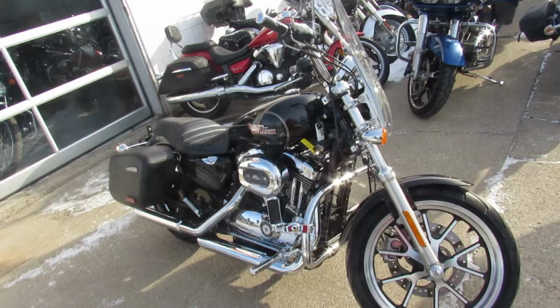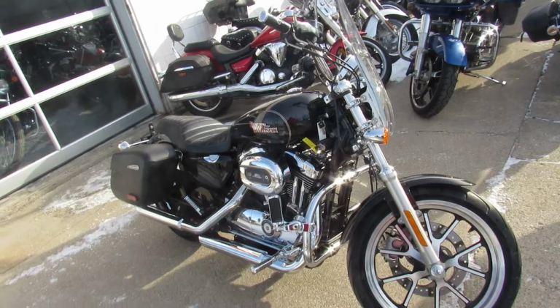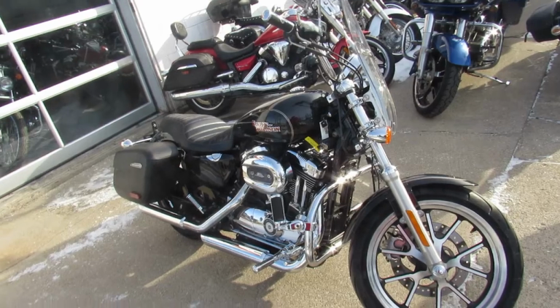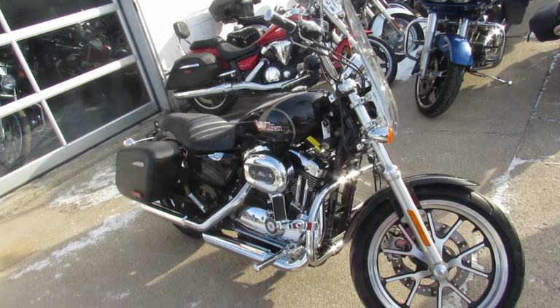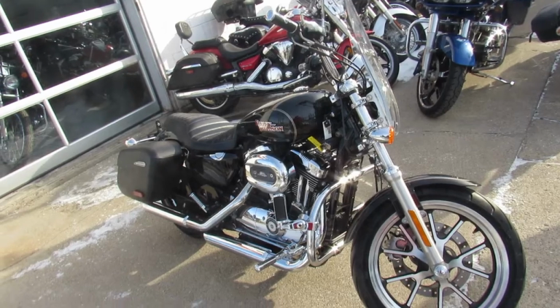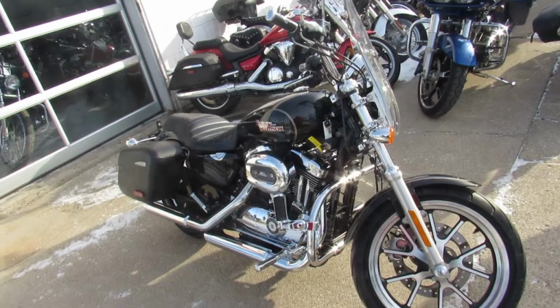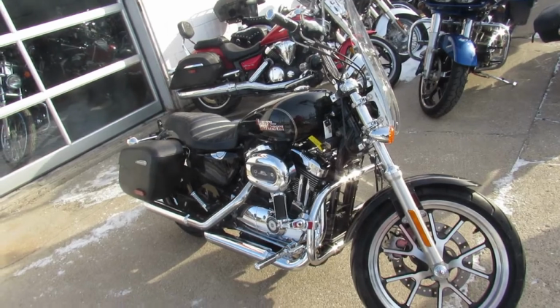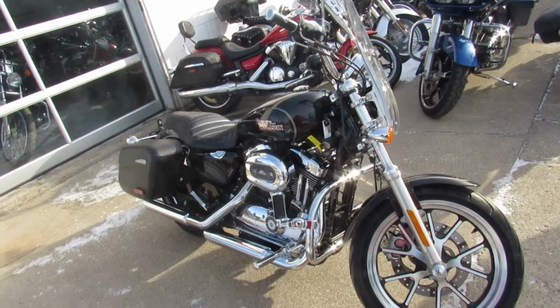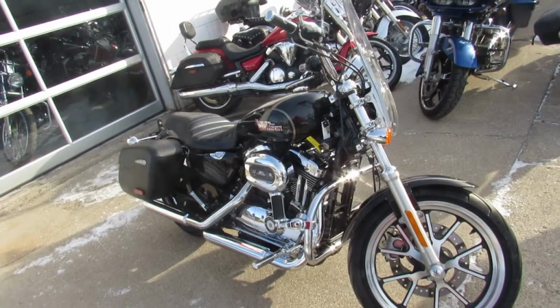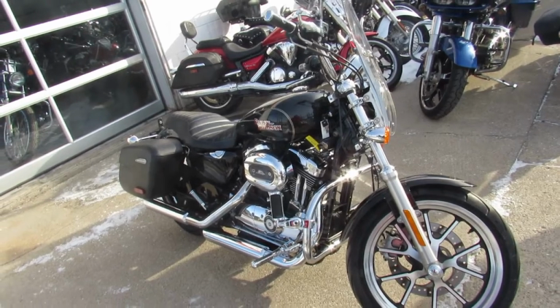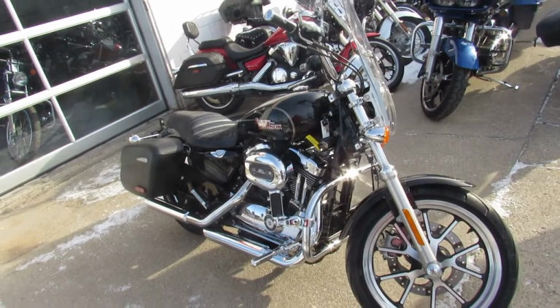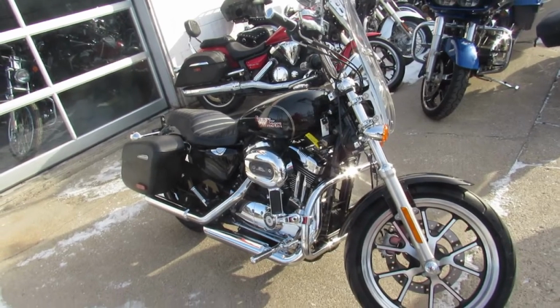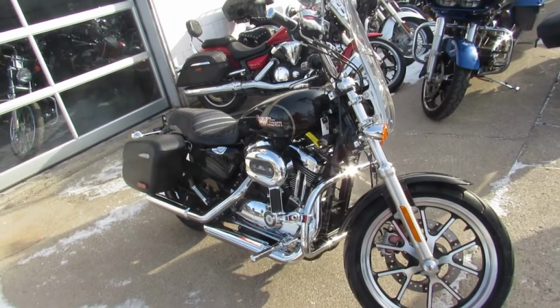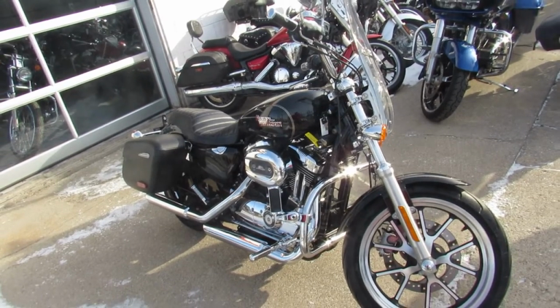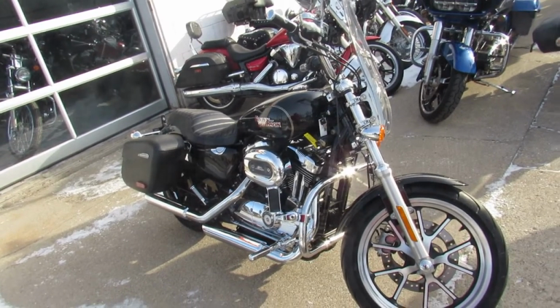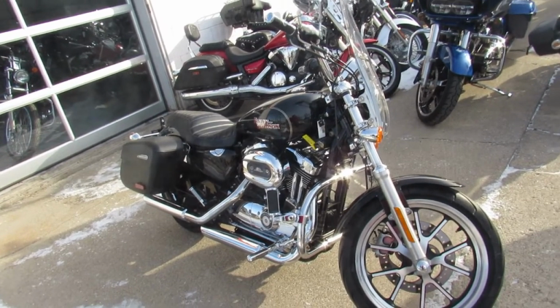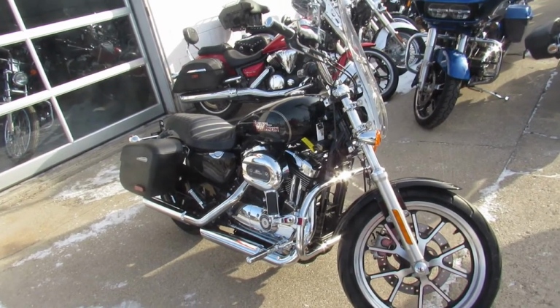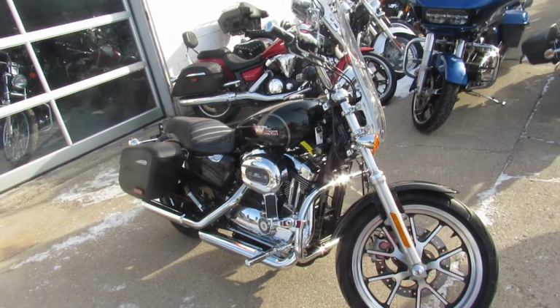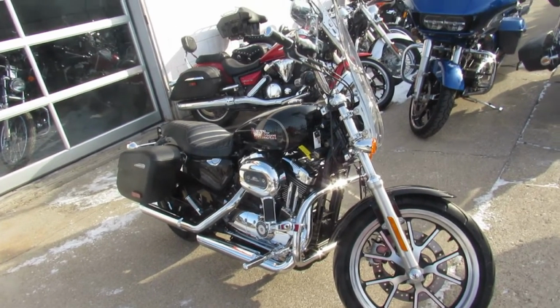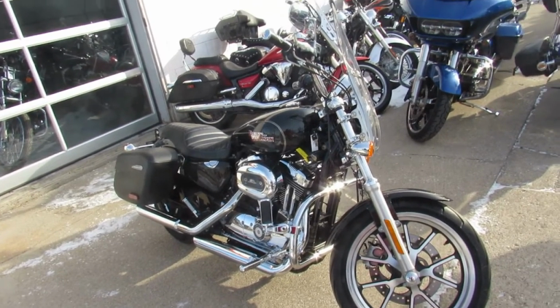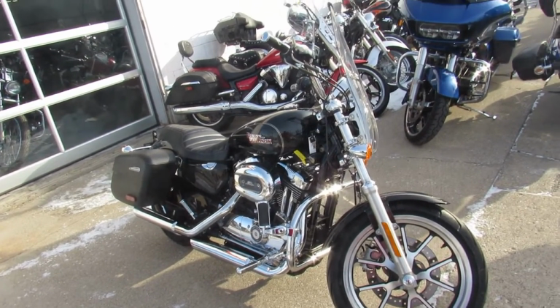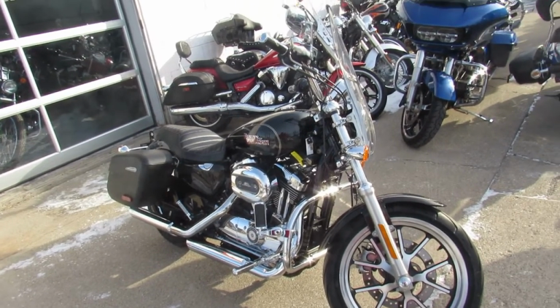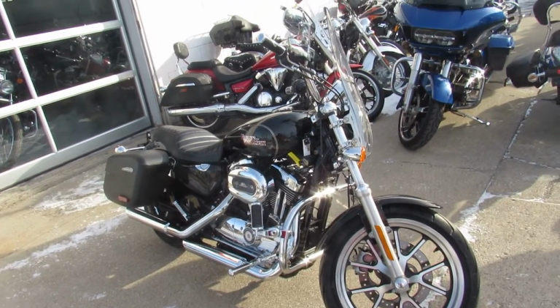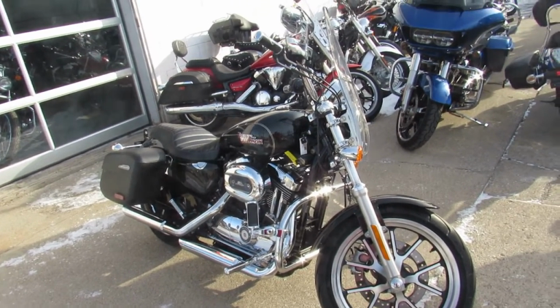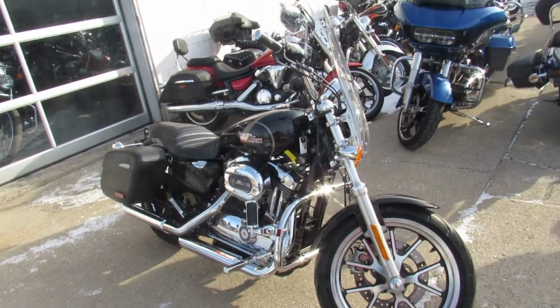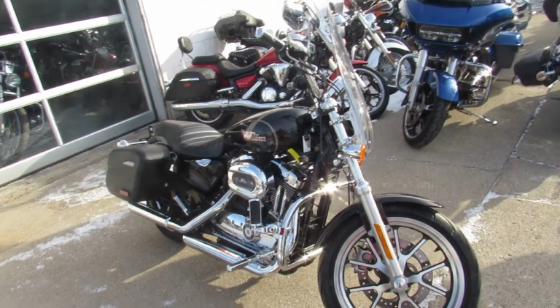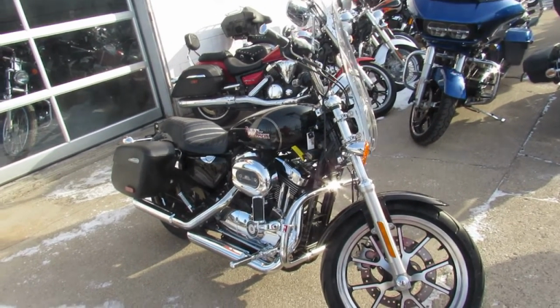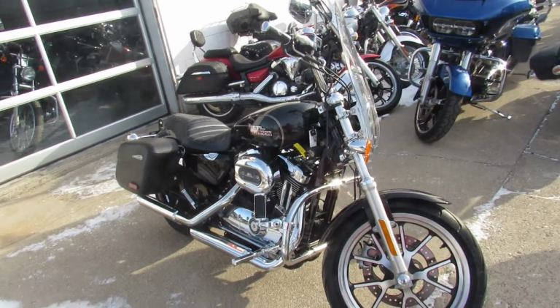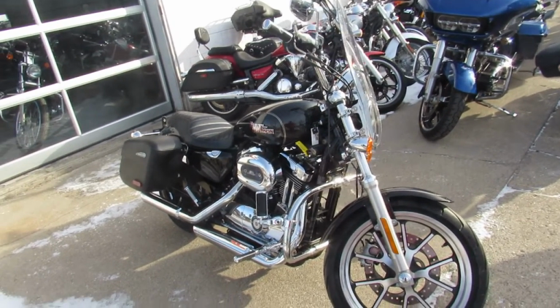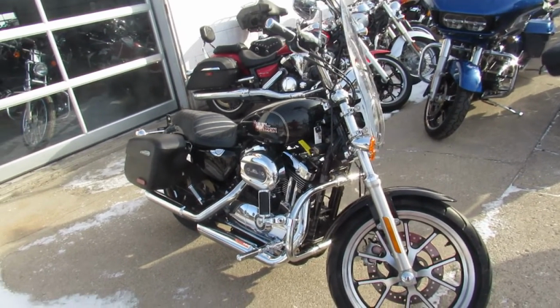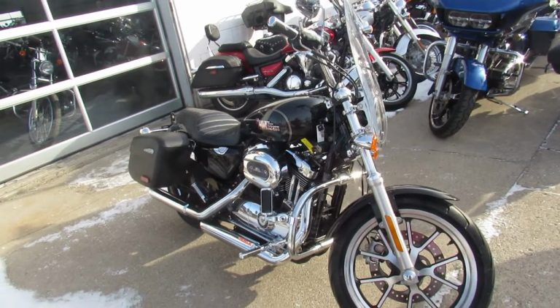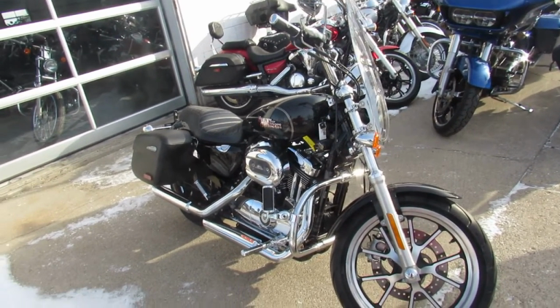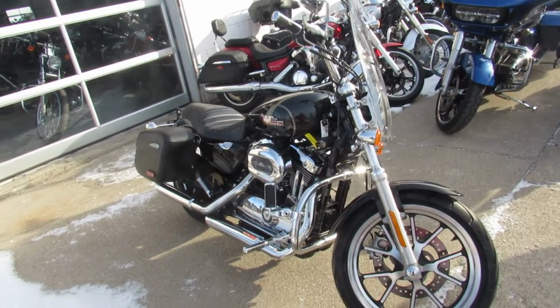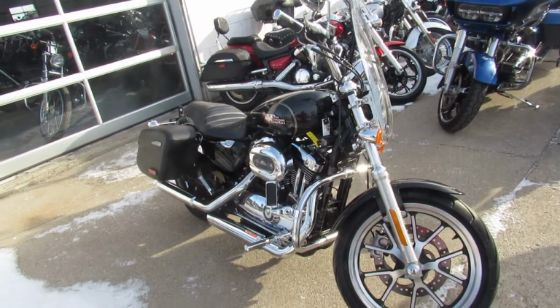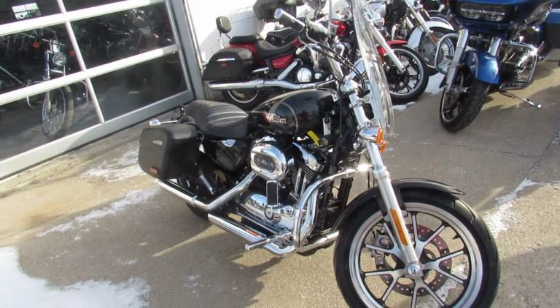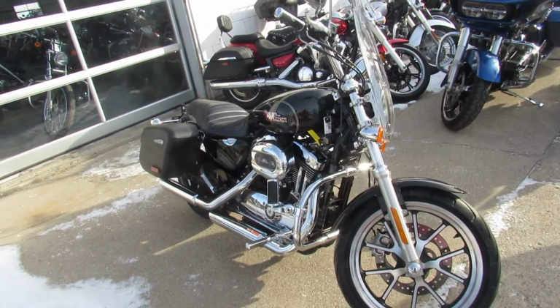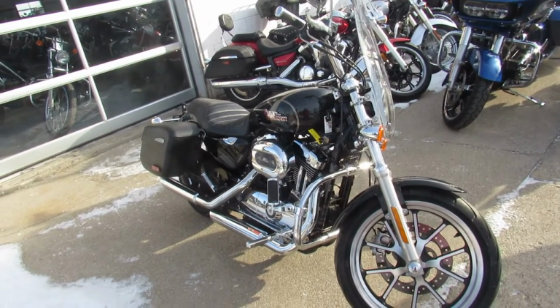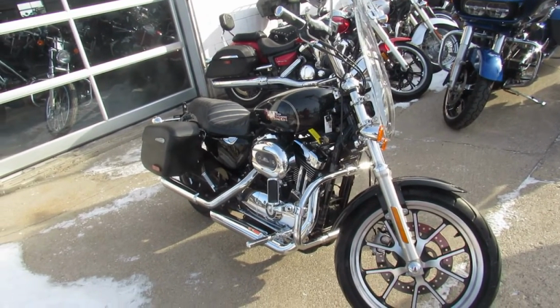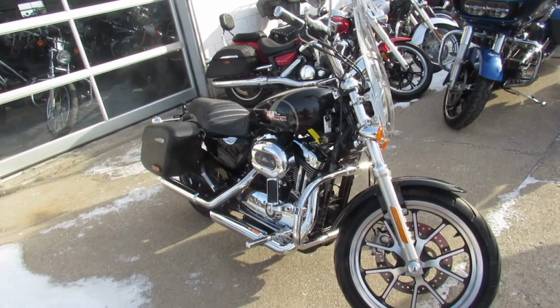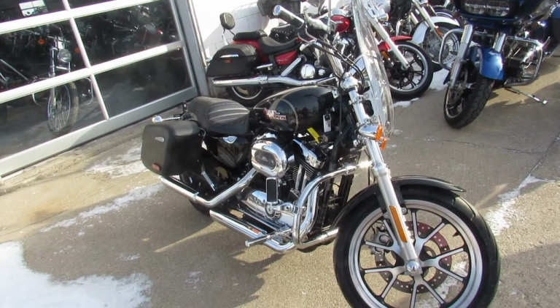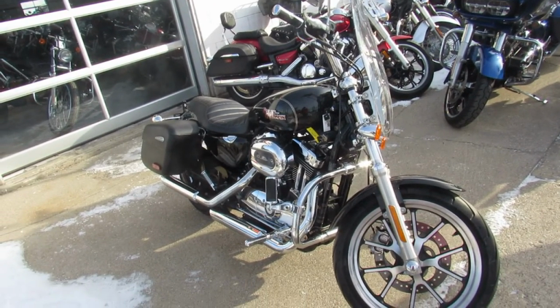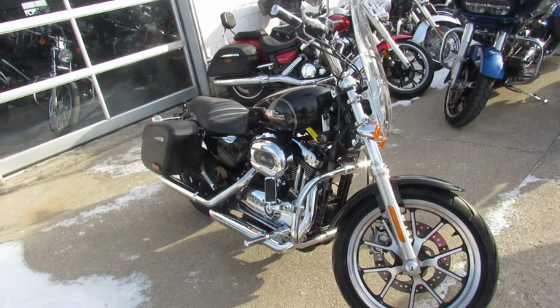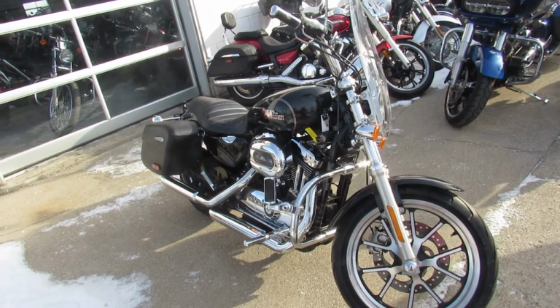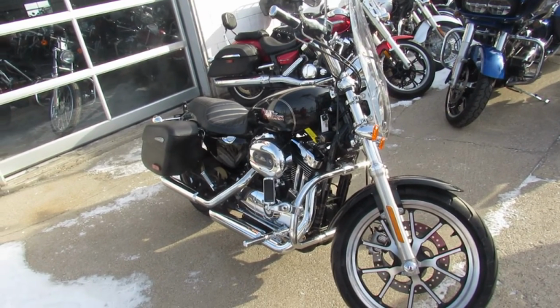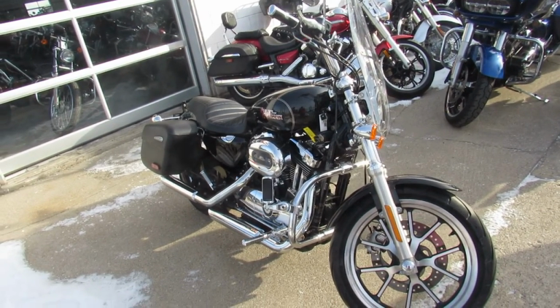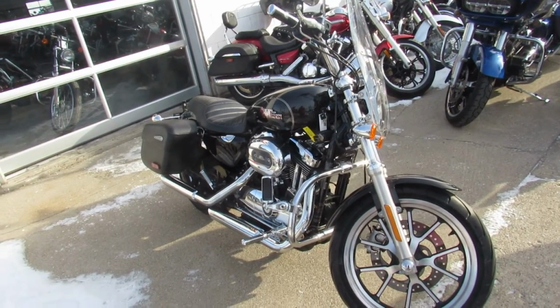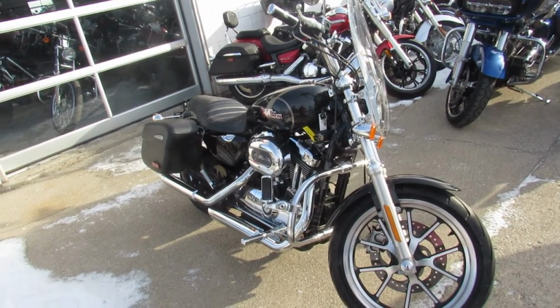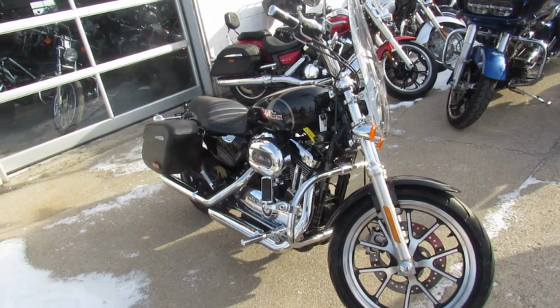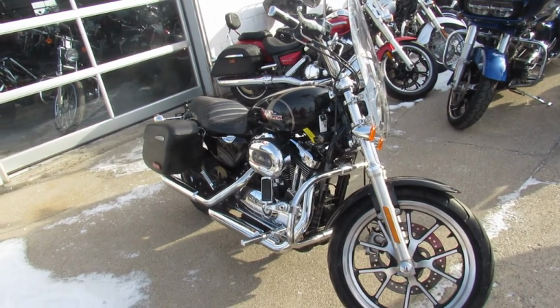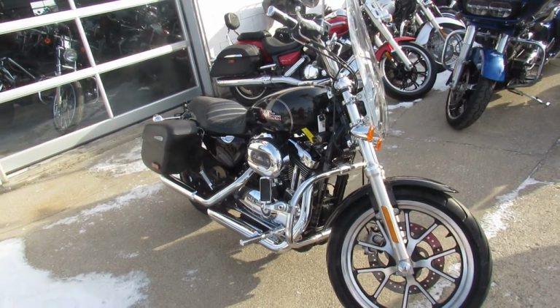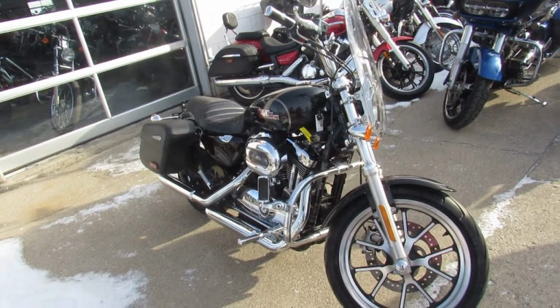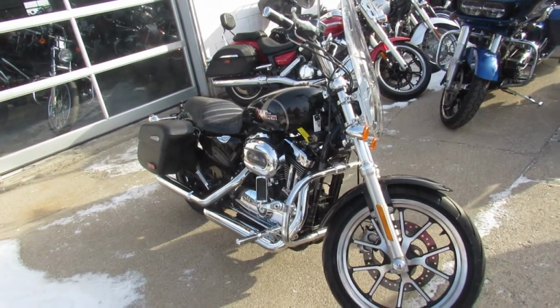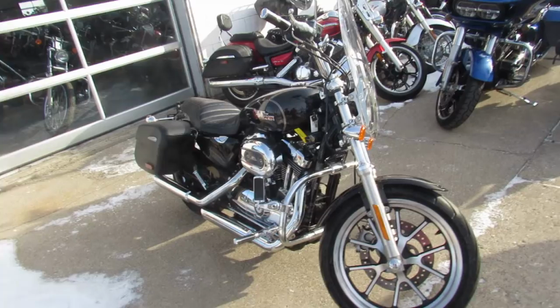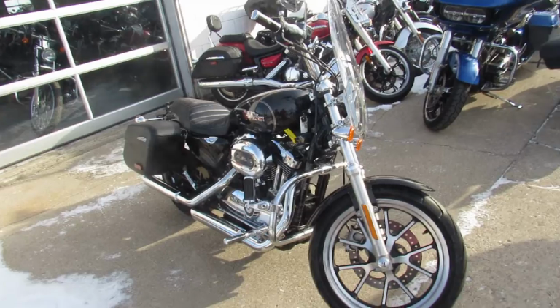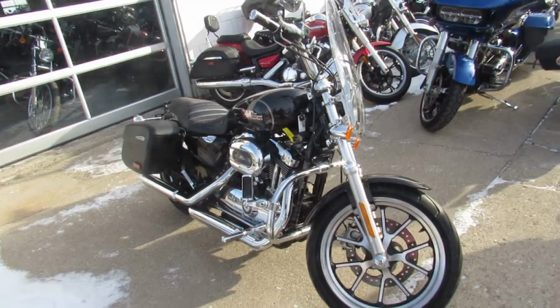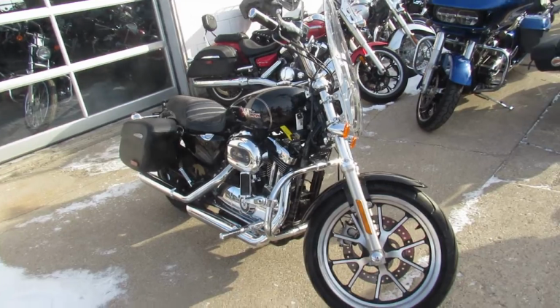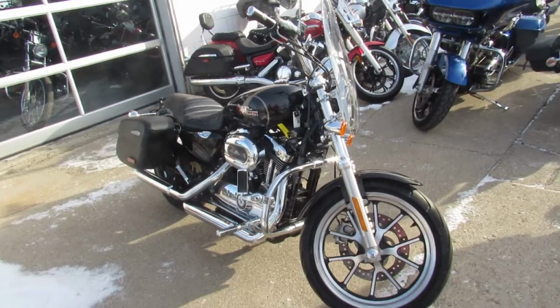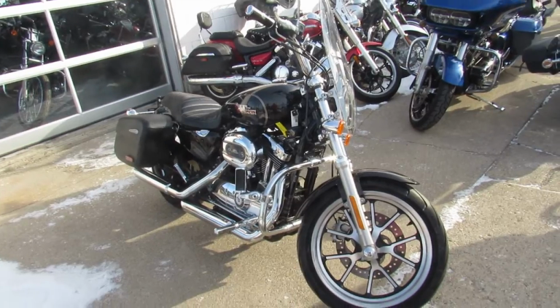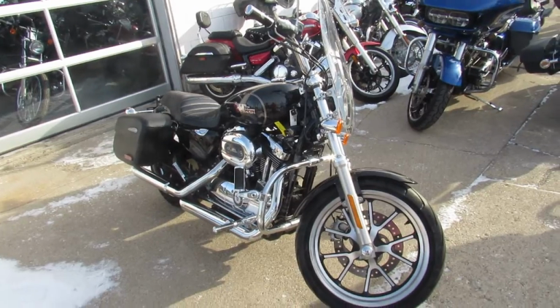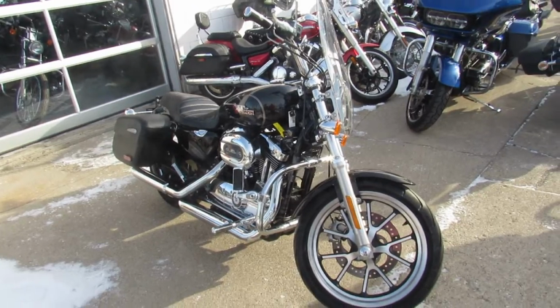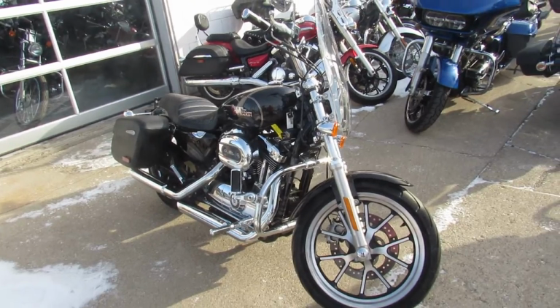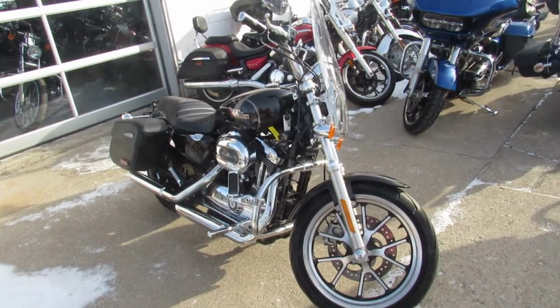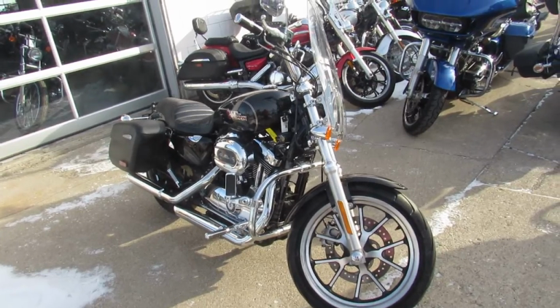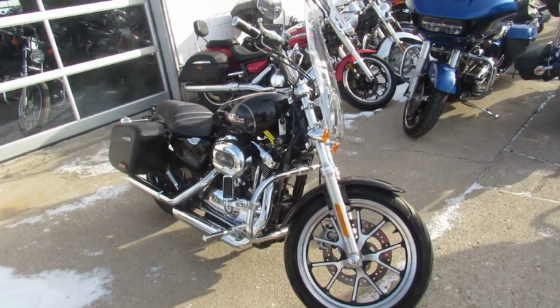Hey, anybody out there looking for a used Sportster? We got them here to prove. How many used Sportsters do you think we got, Aaron? 20. 25 at least.